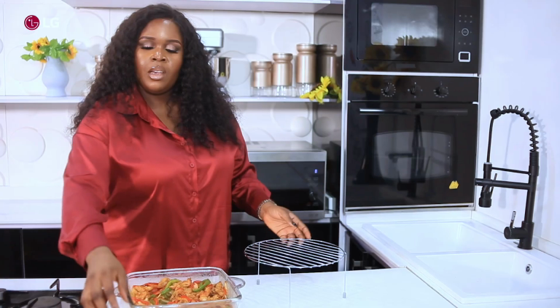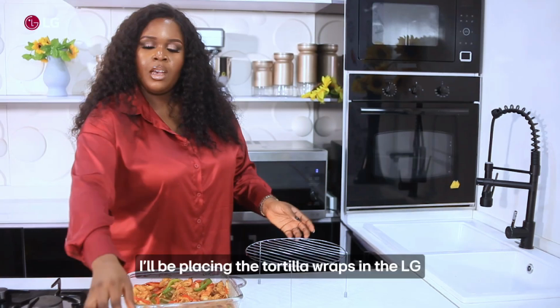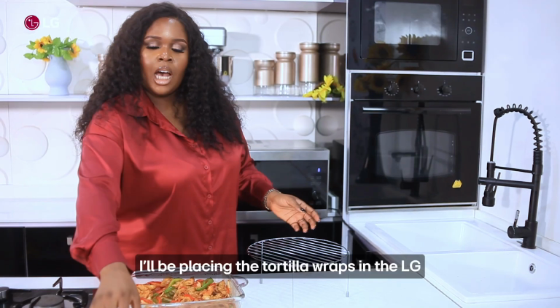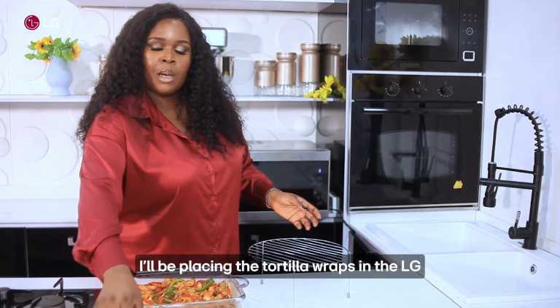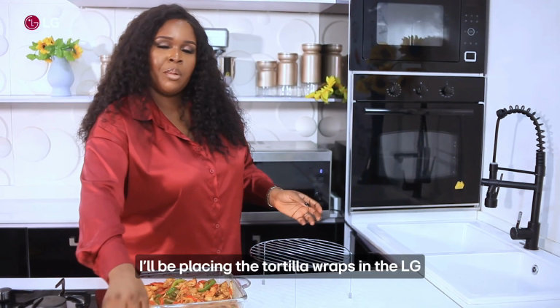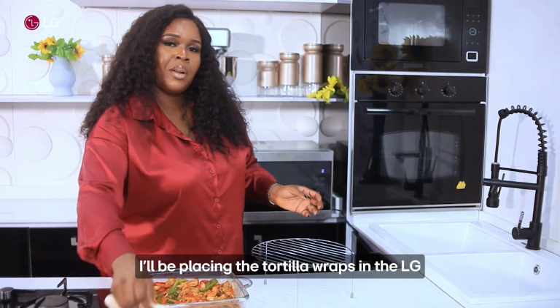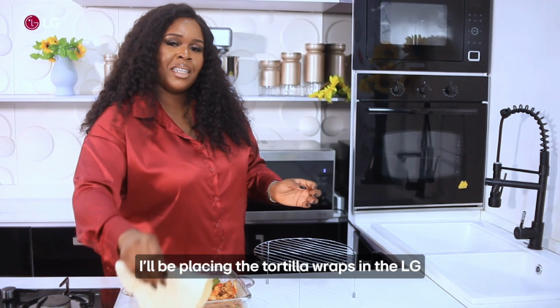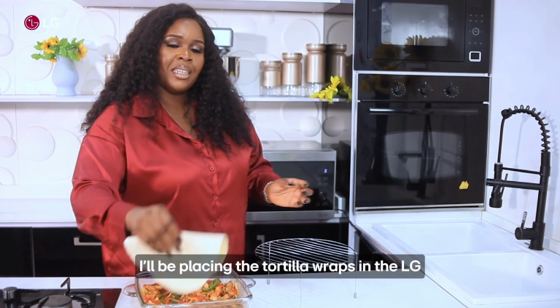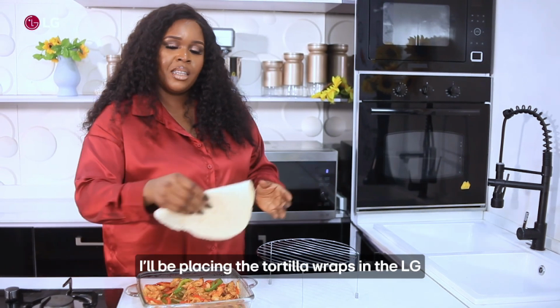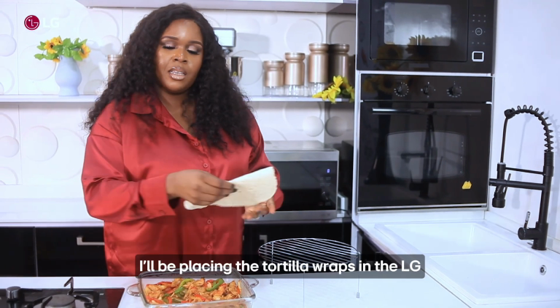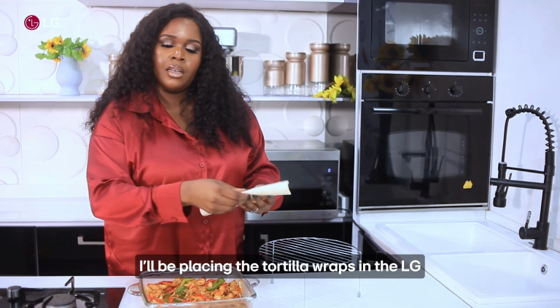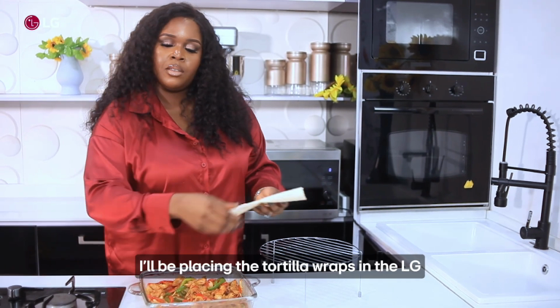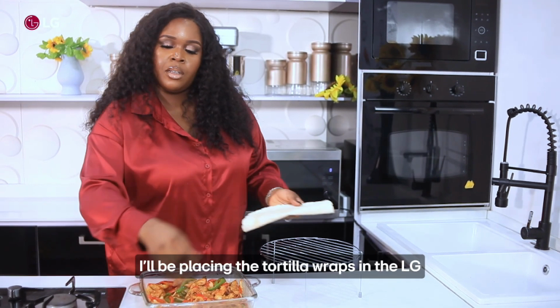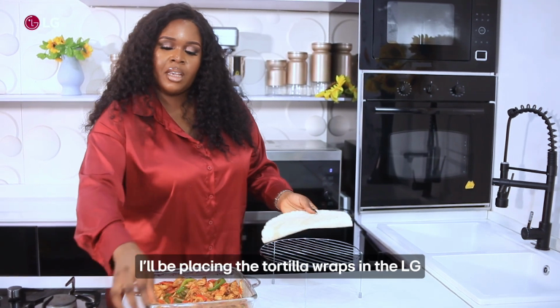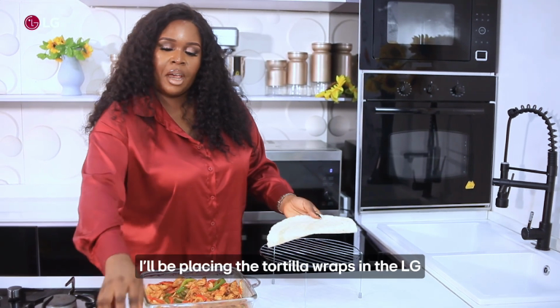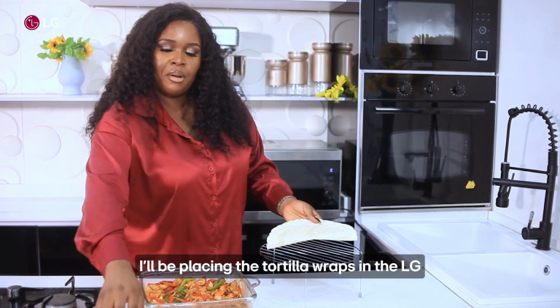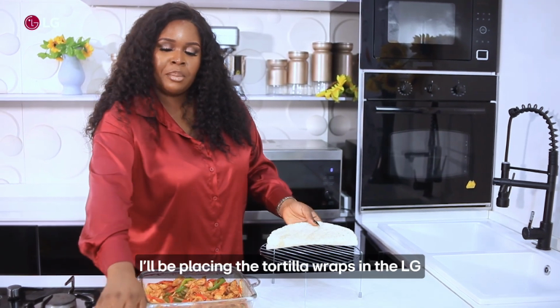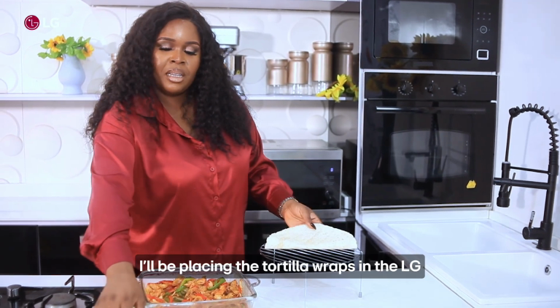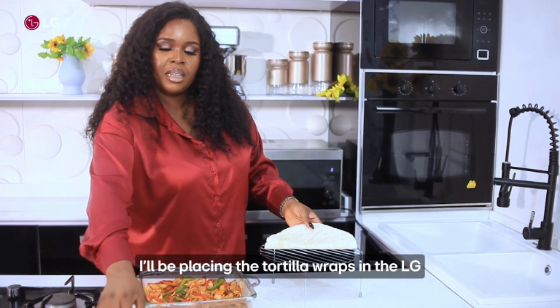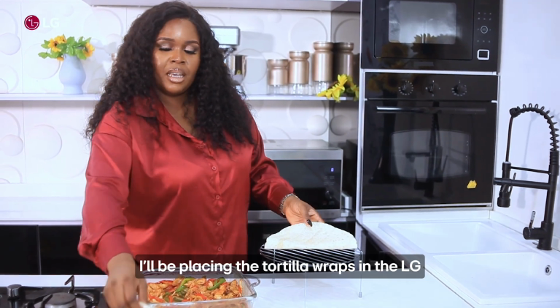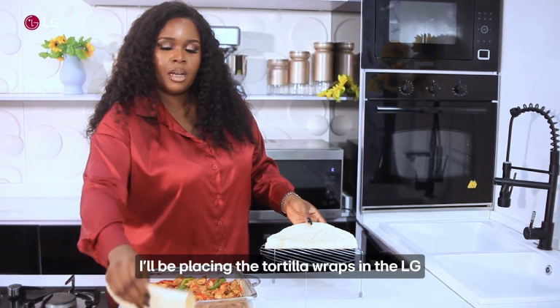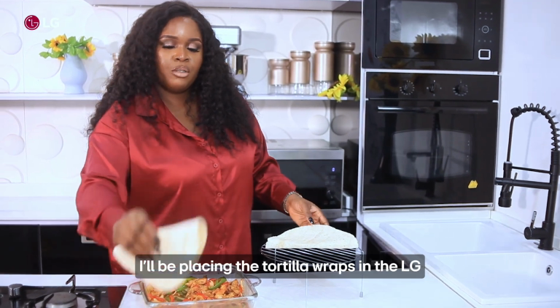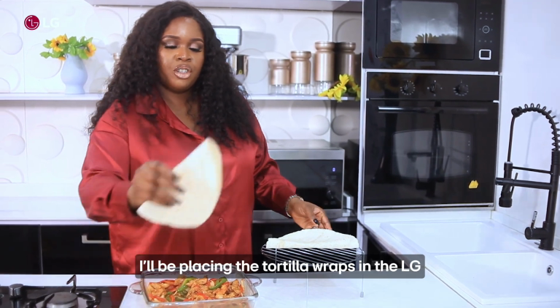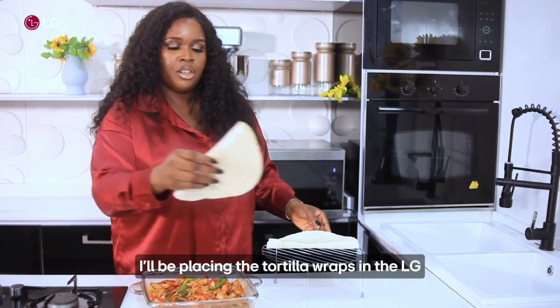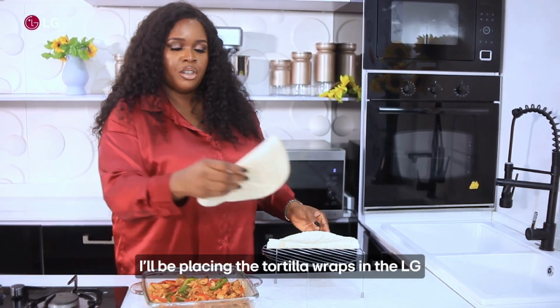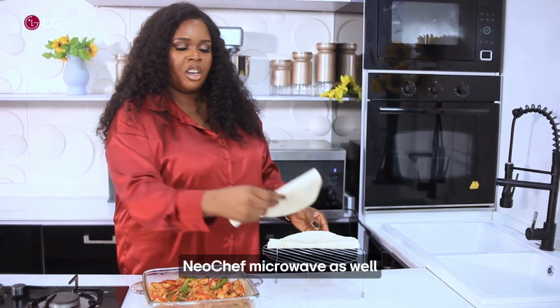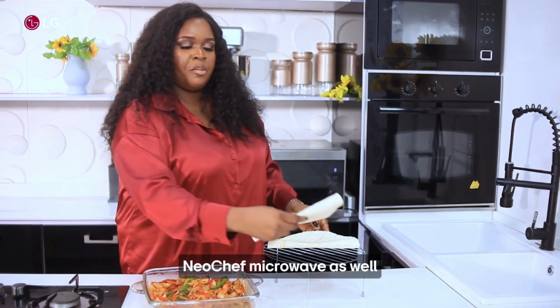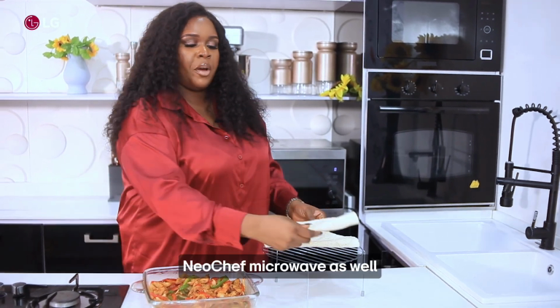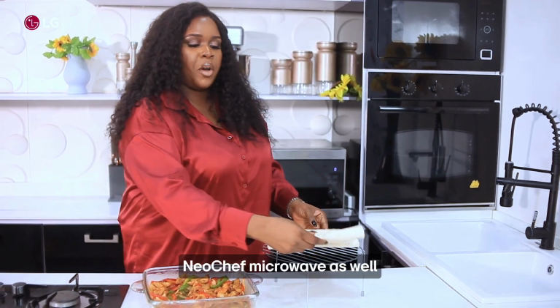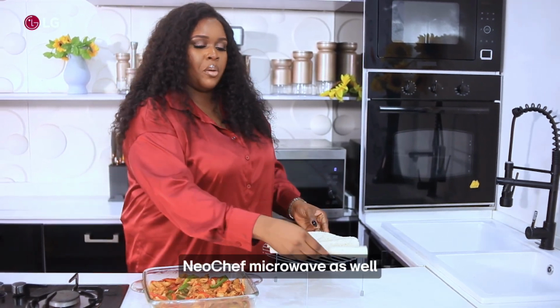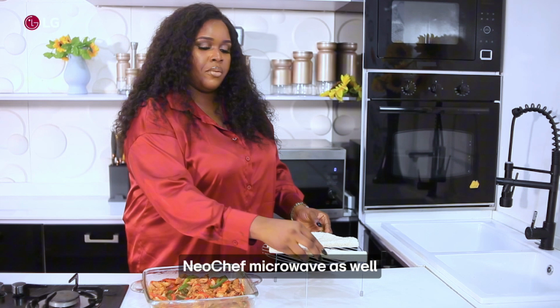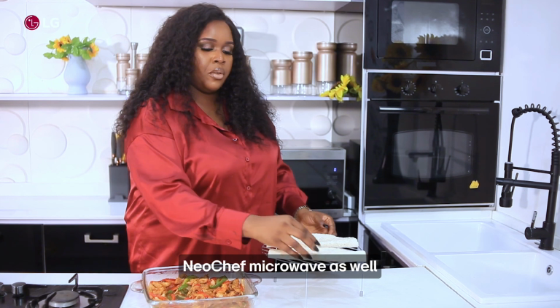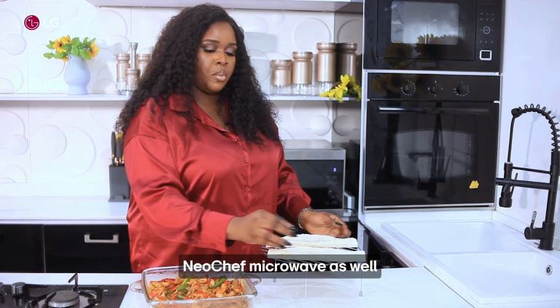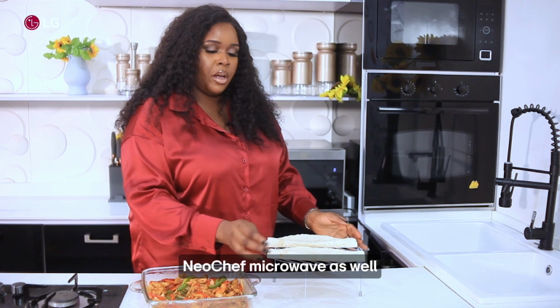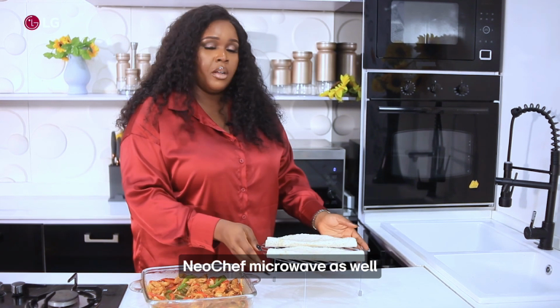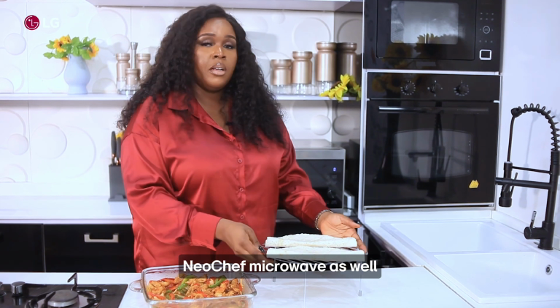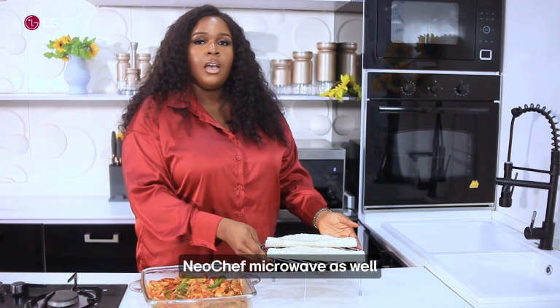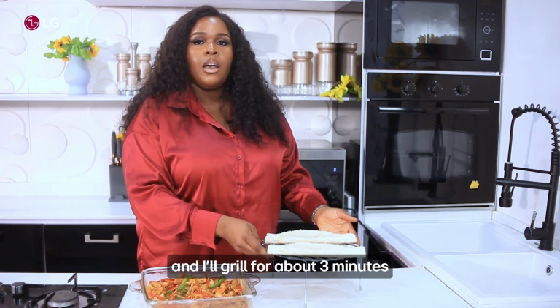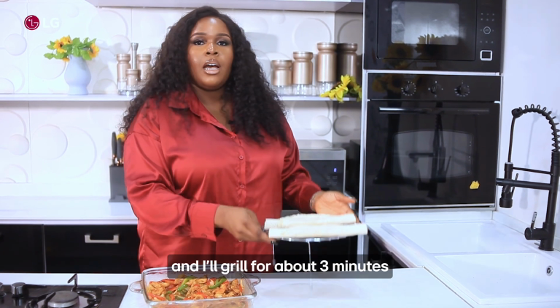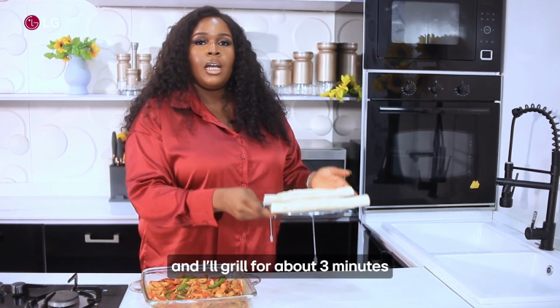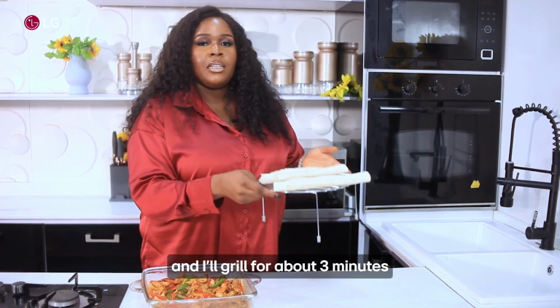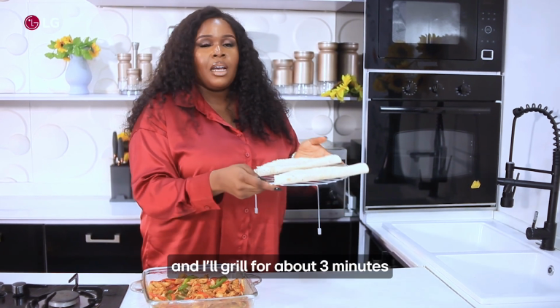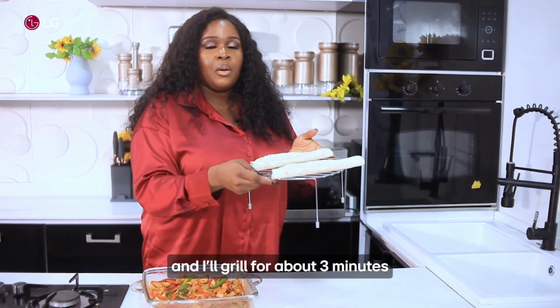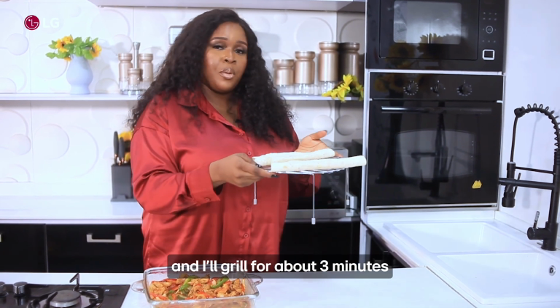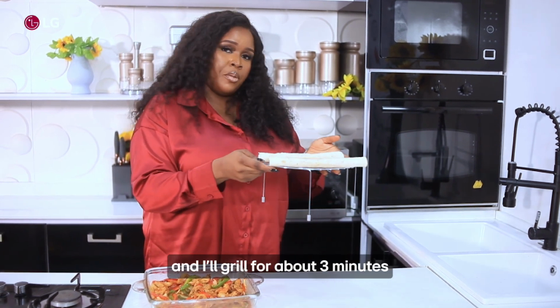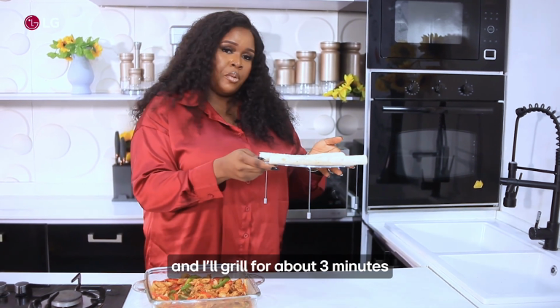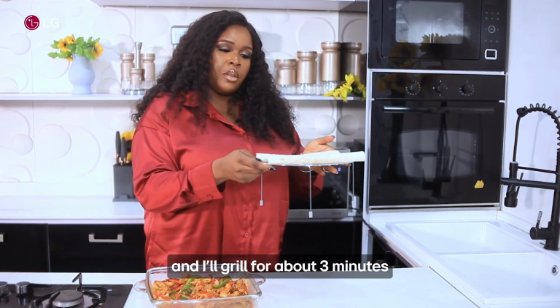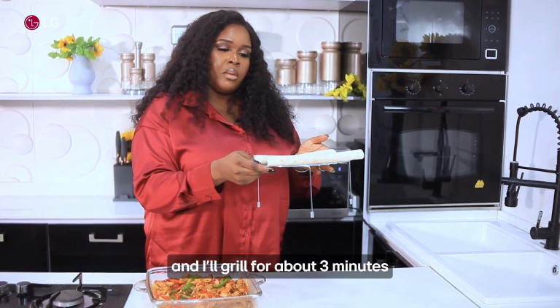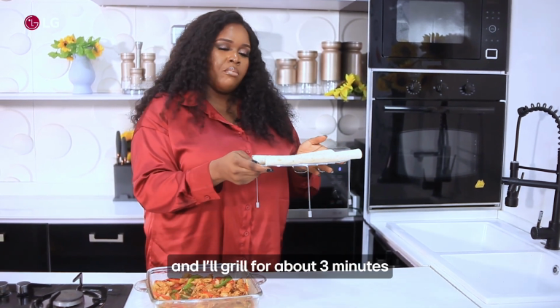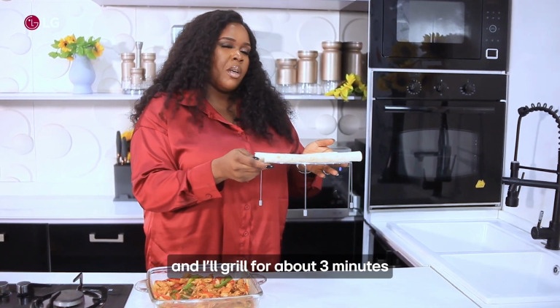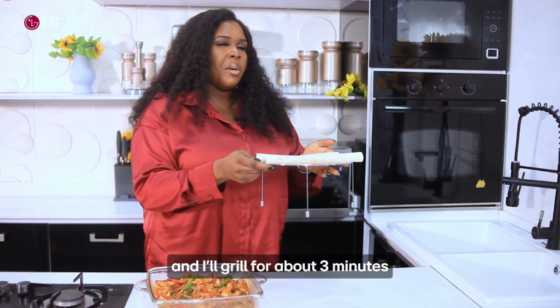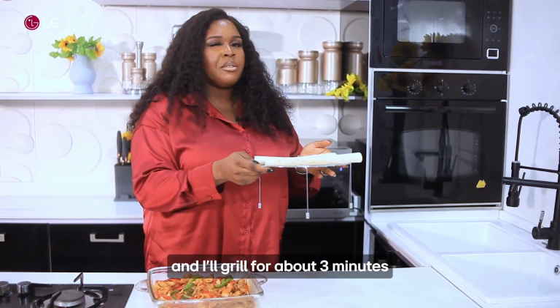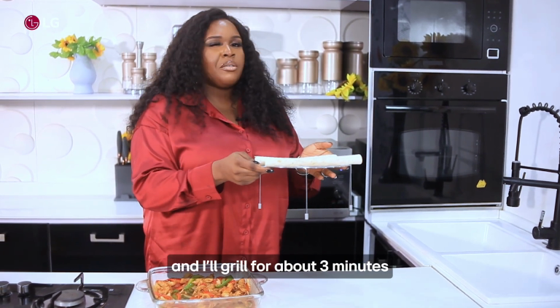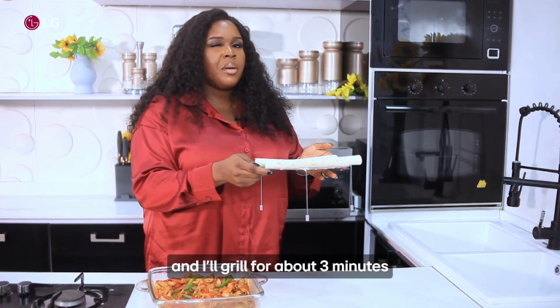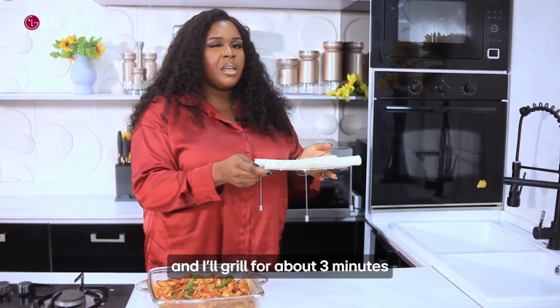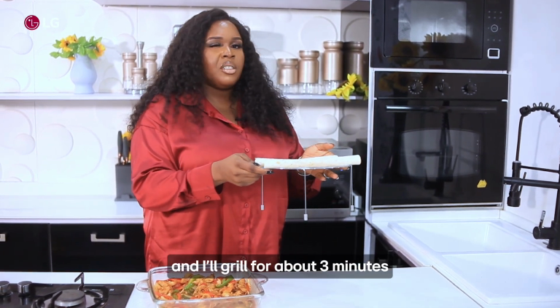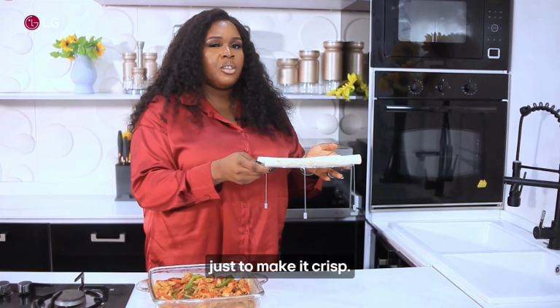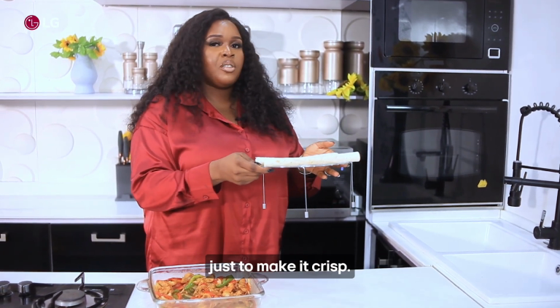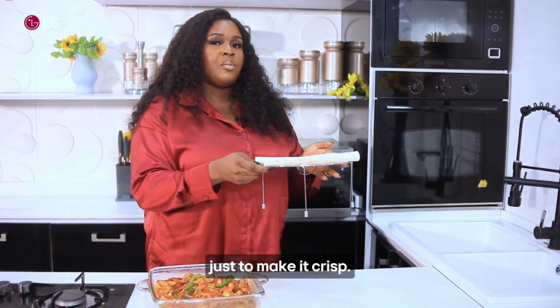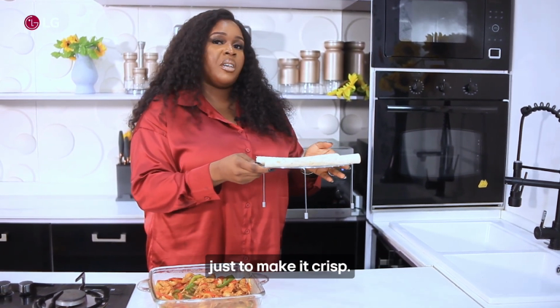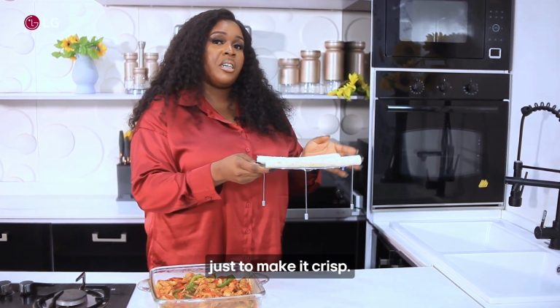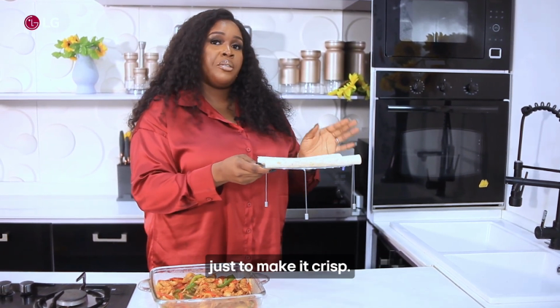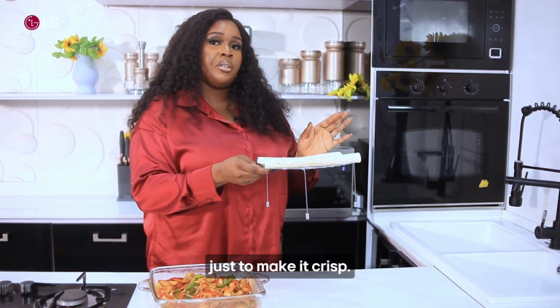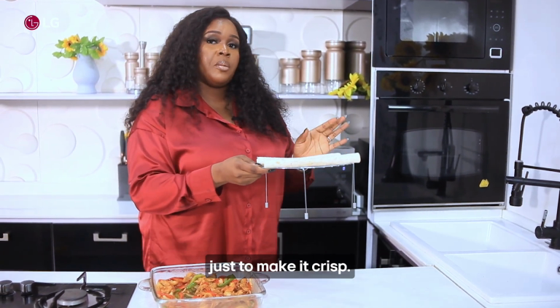I'll be placing the tortilla wraps in the LG New Chef microwave as well and I'll grill for about three minutes, just to make it crisp.